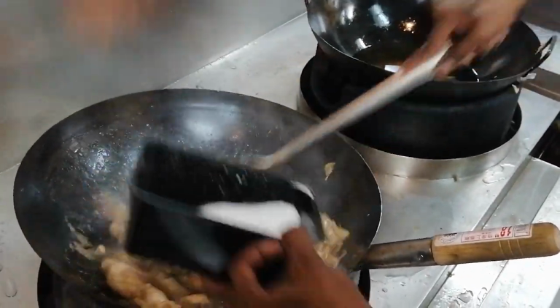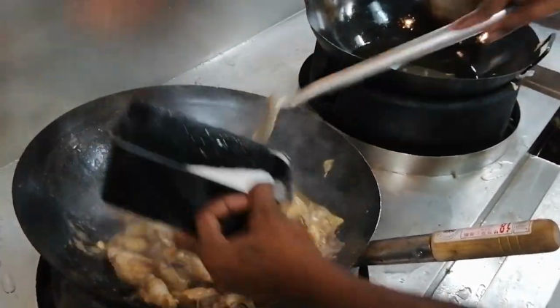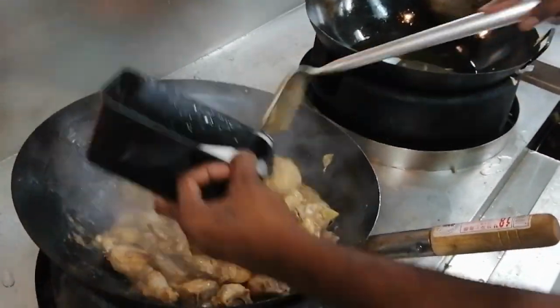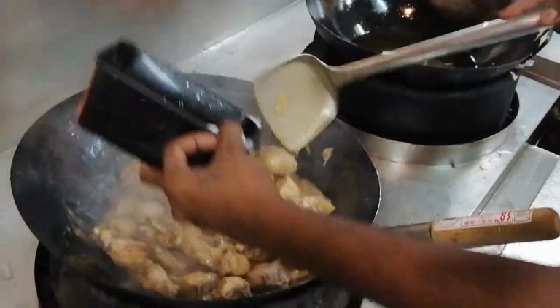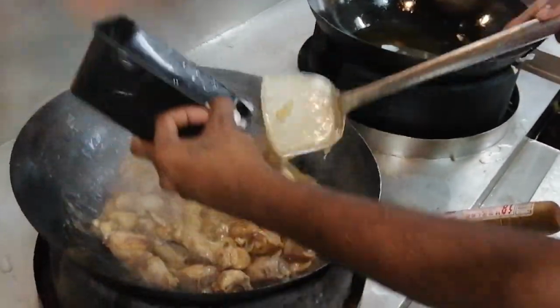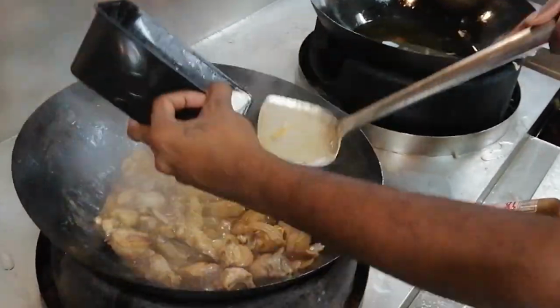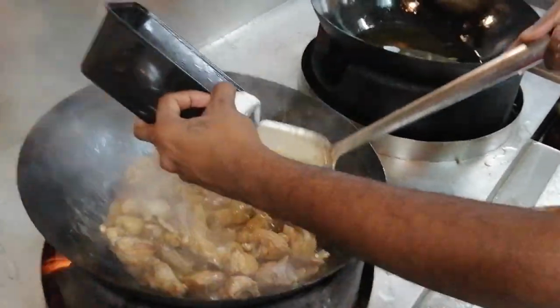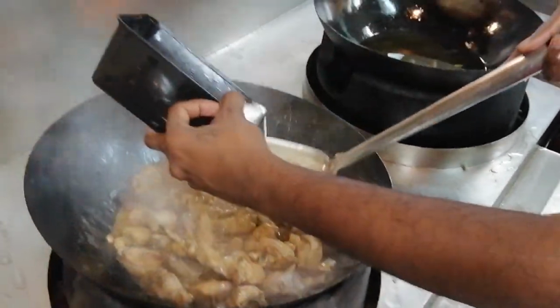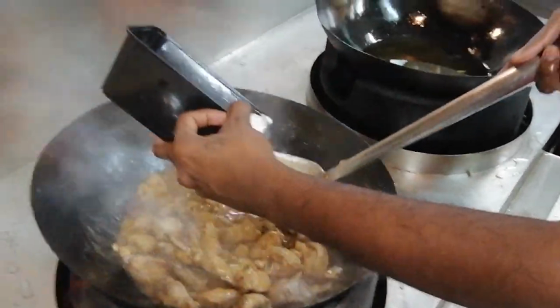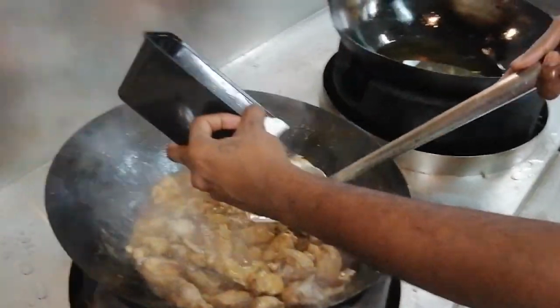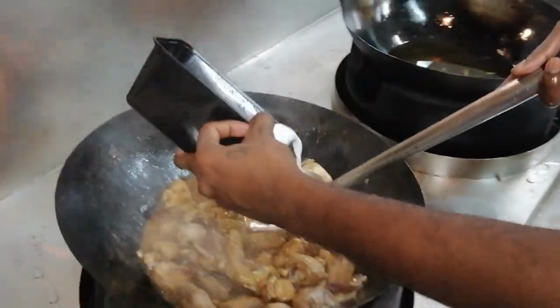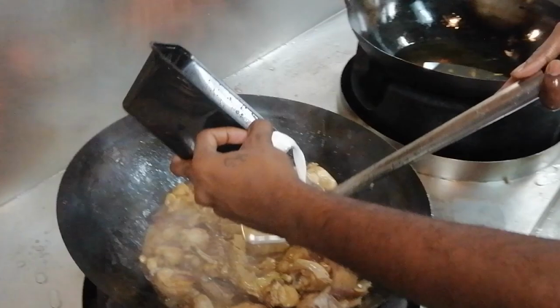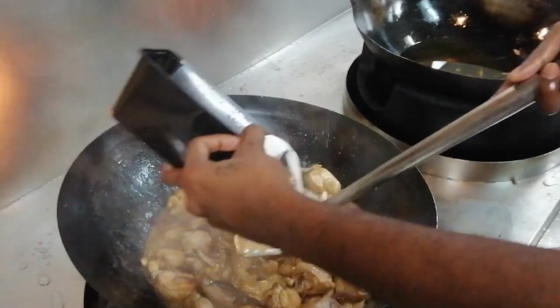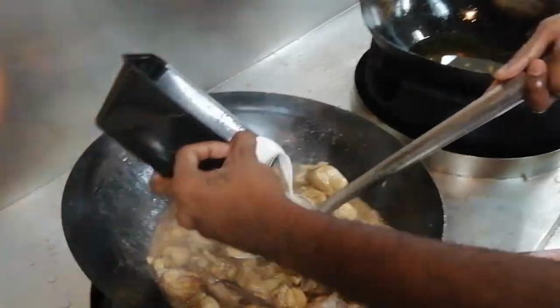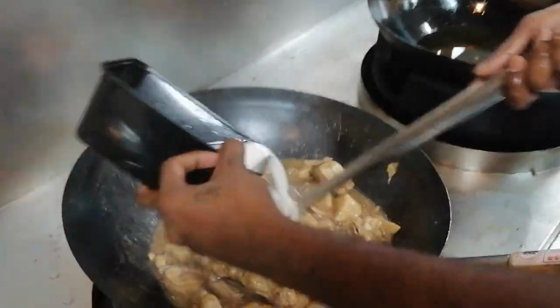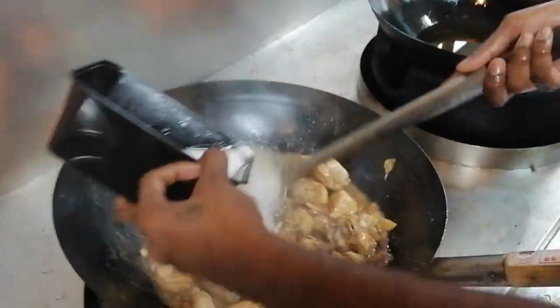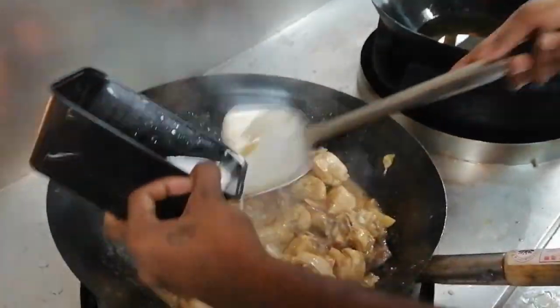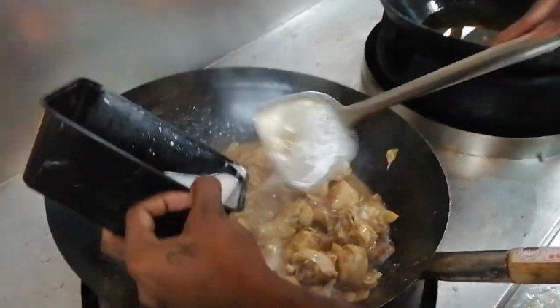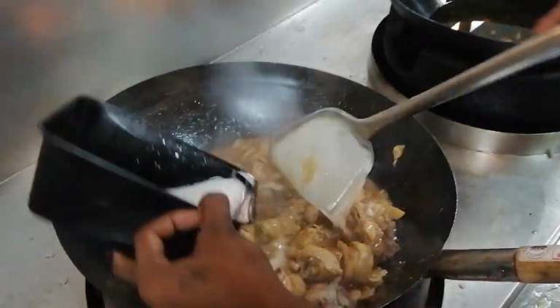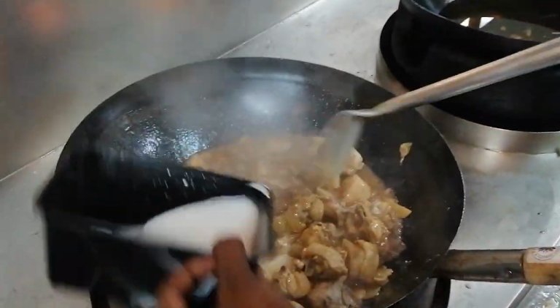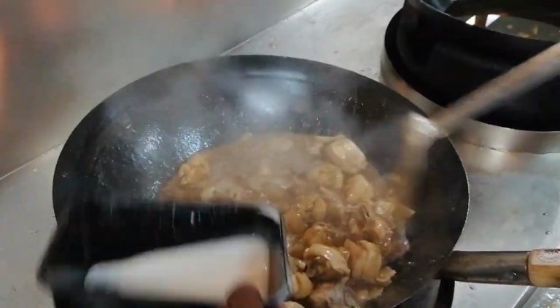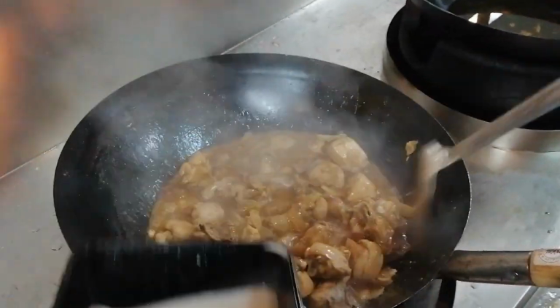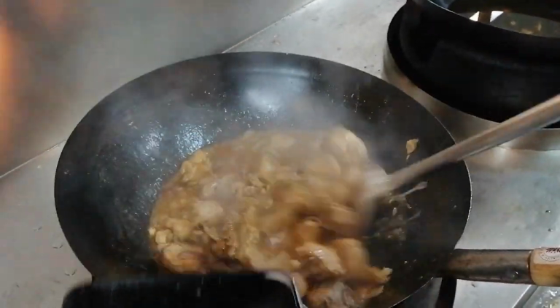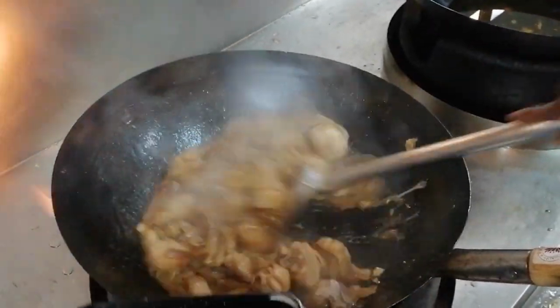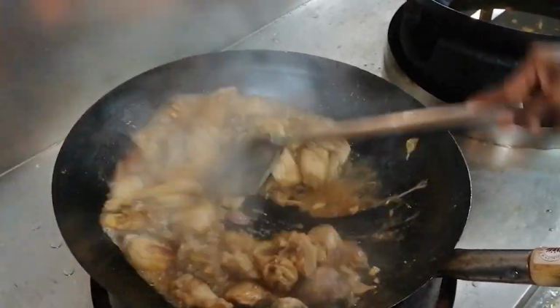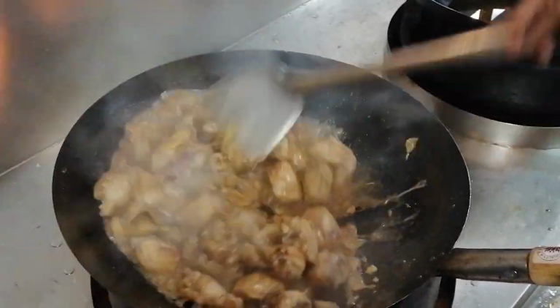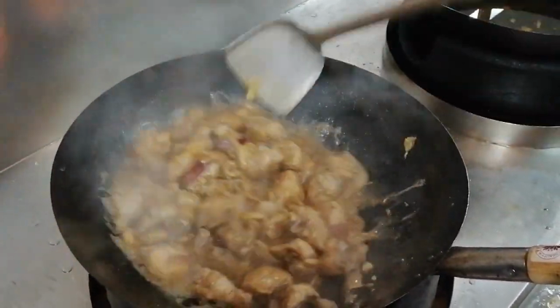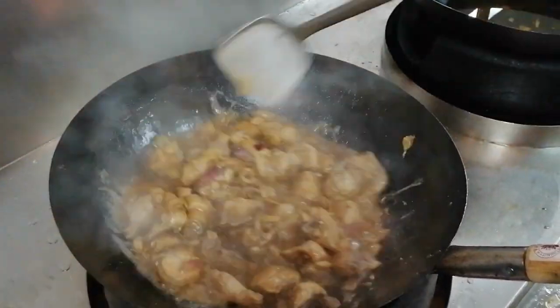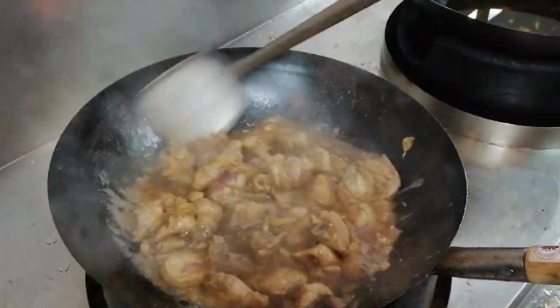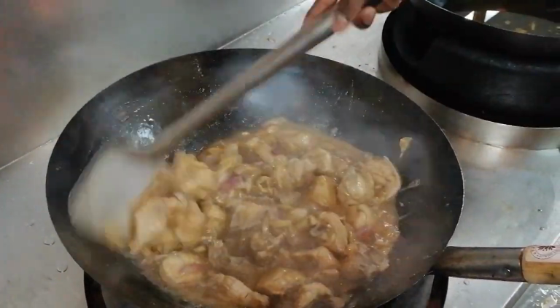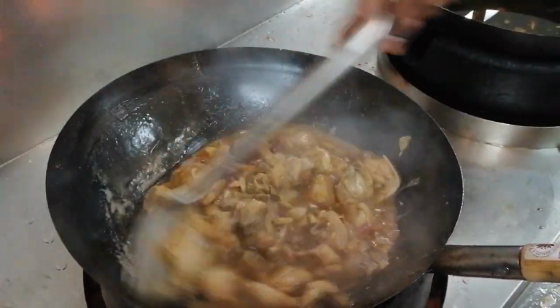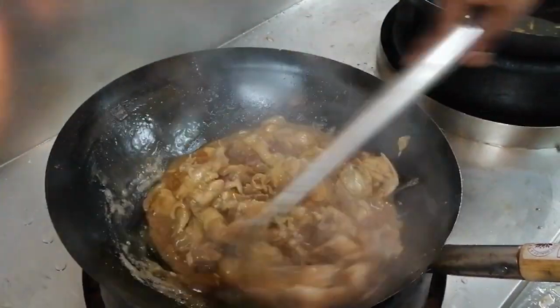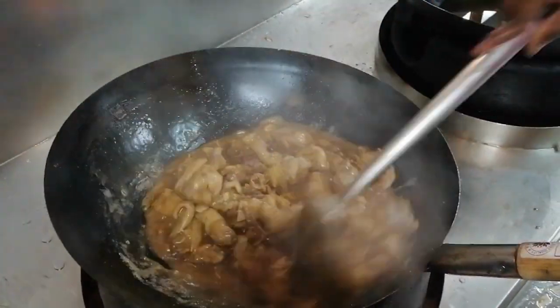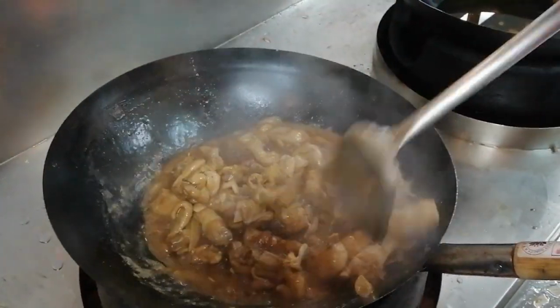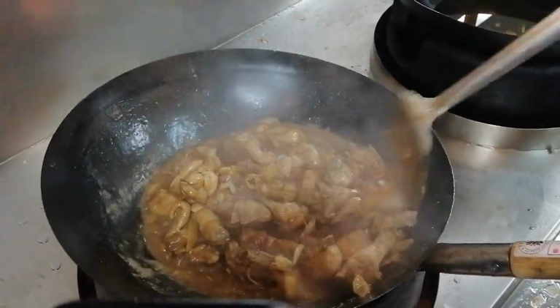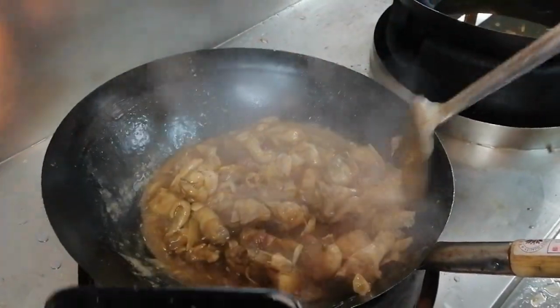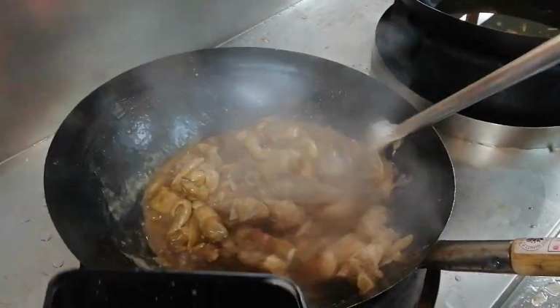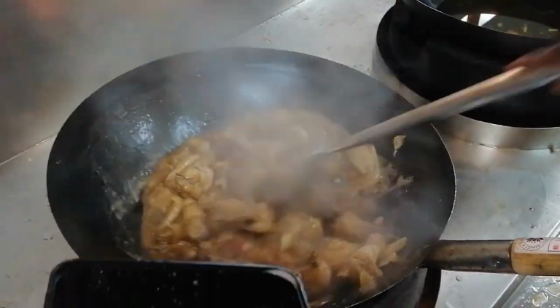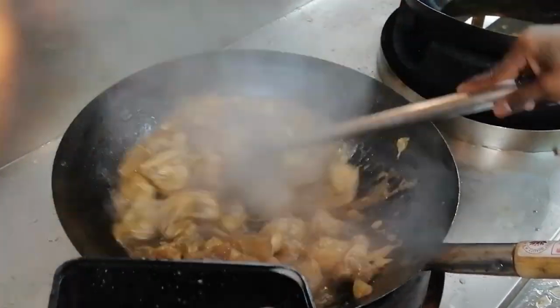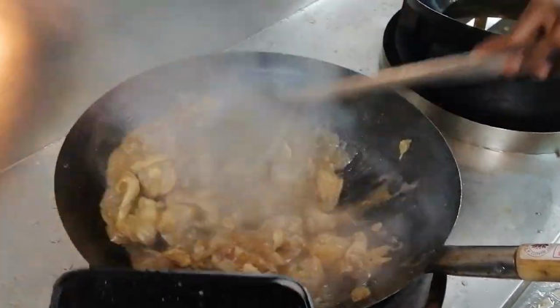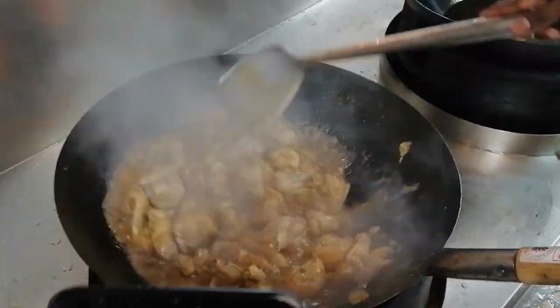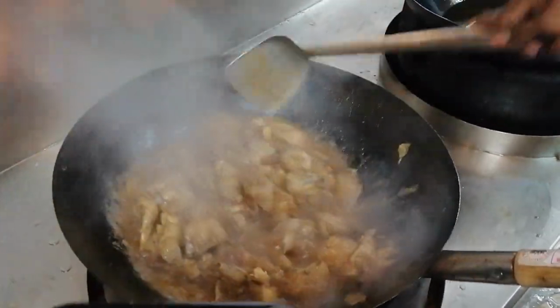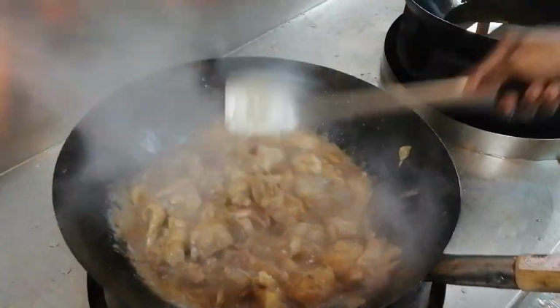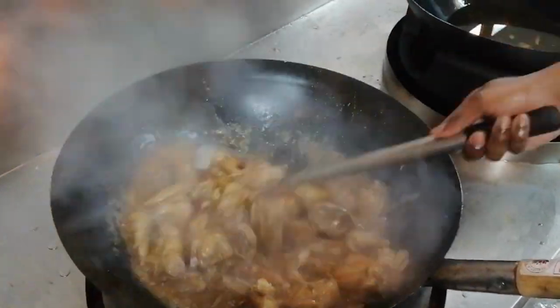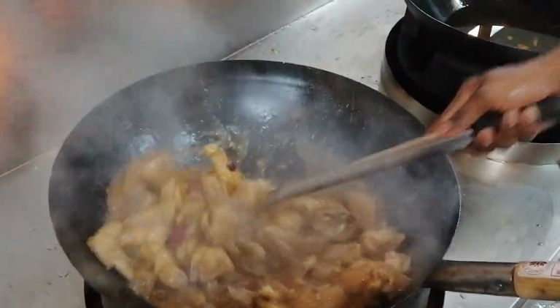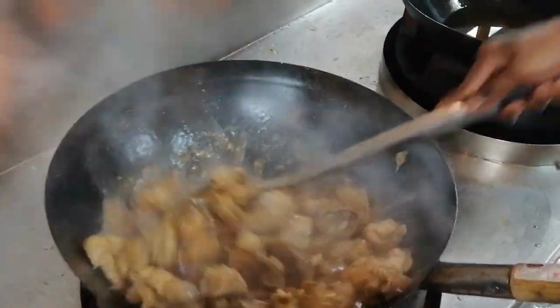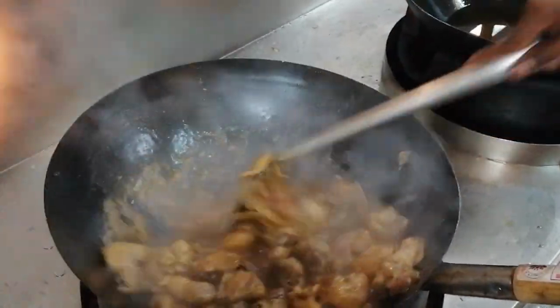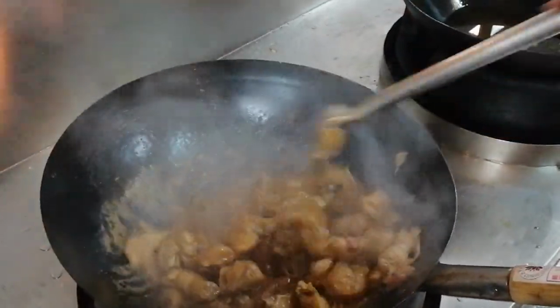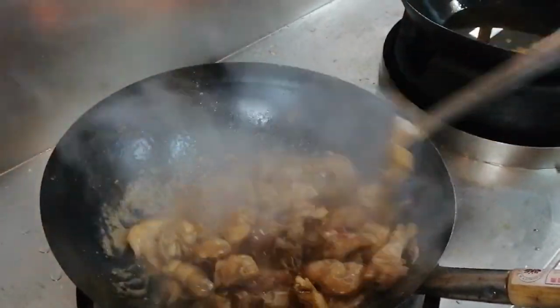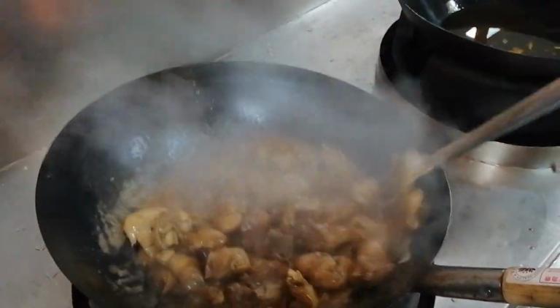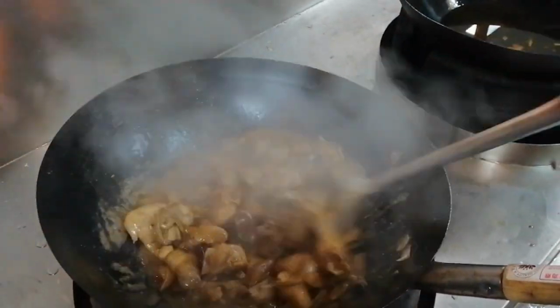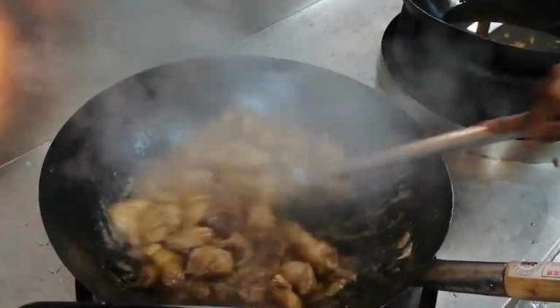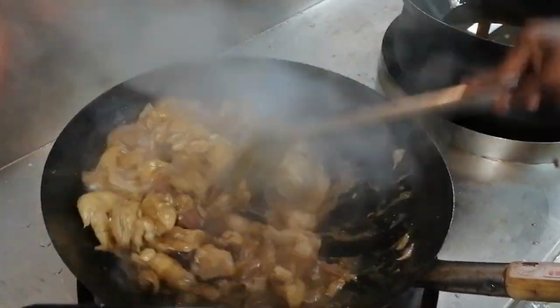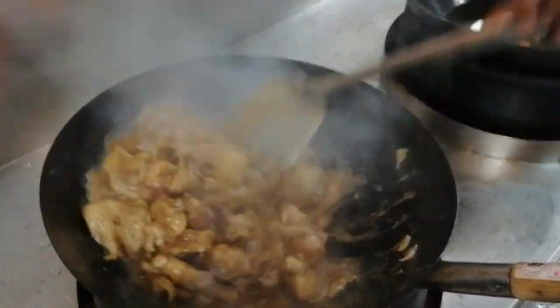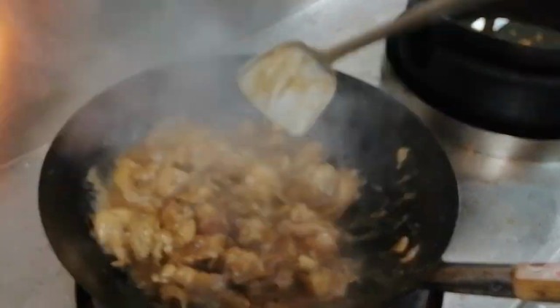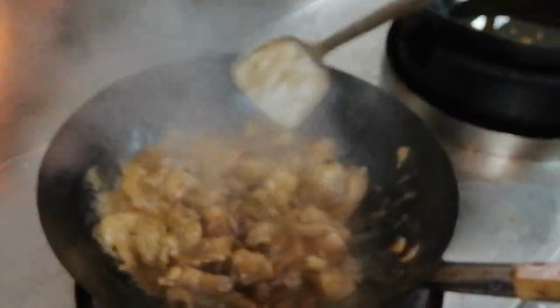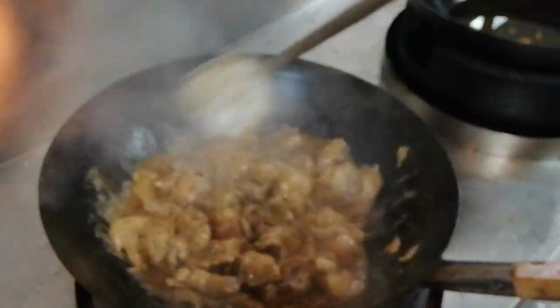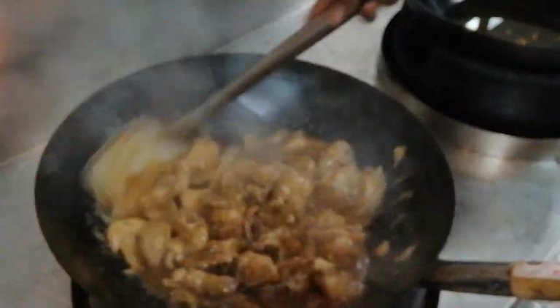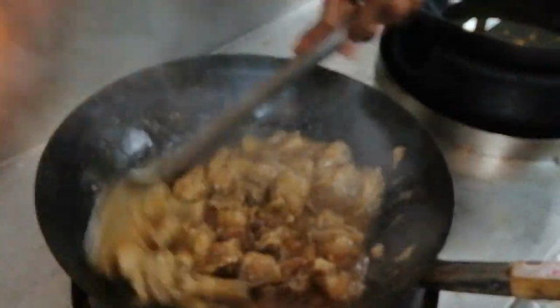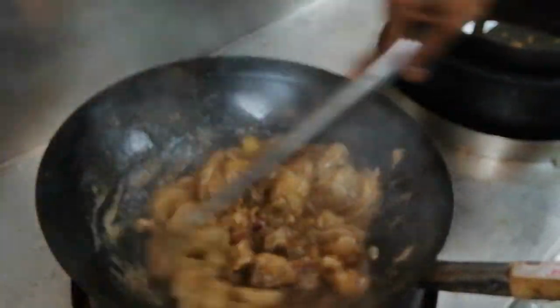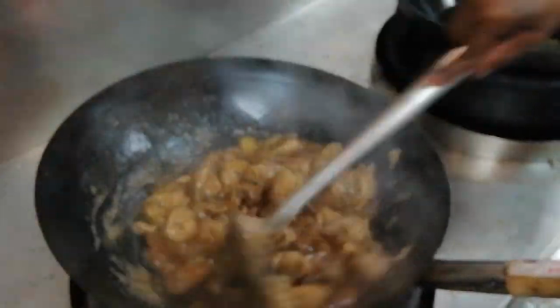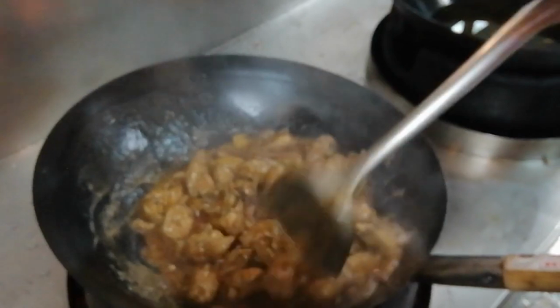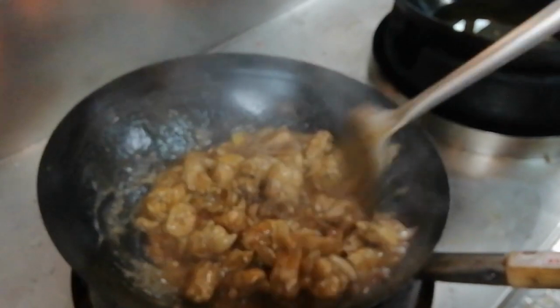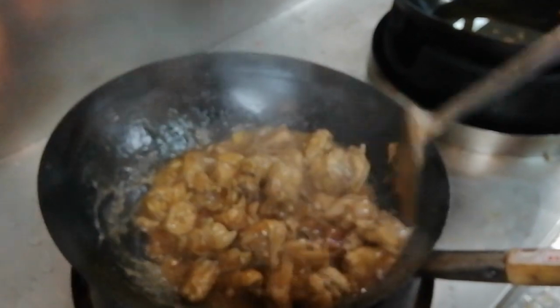The texture is thick, so we add some cornstarch to make the sauce sticky and coat the chicken well.